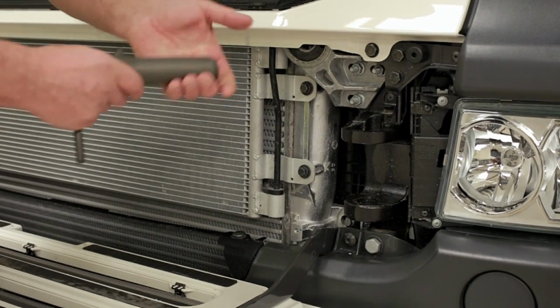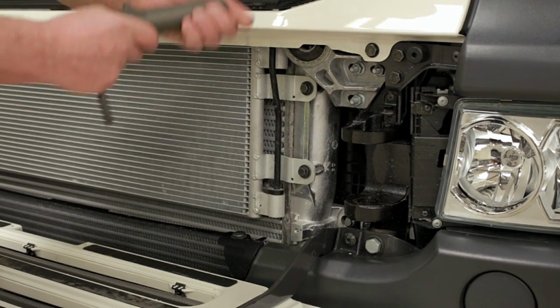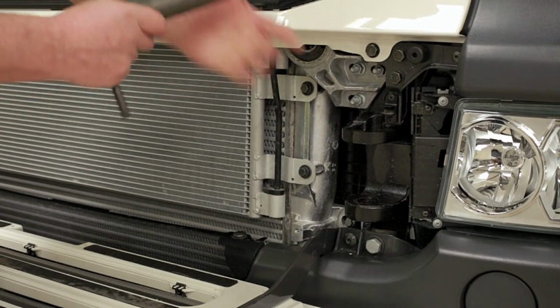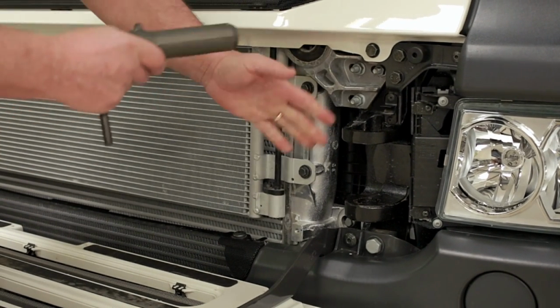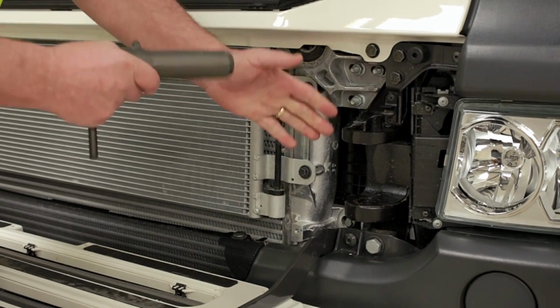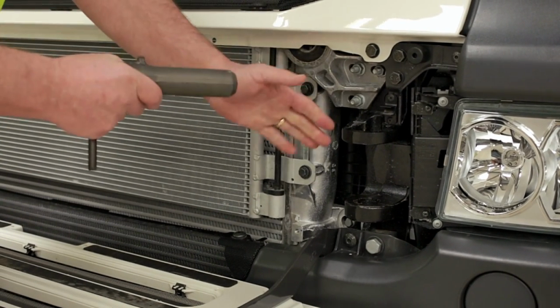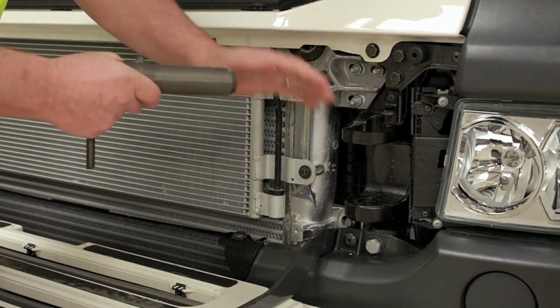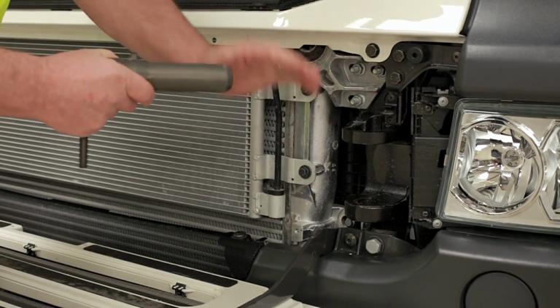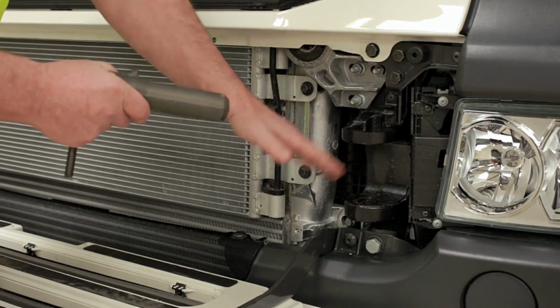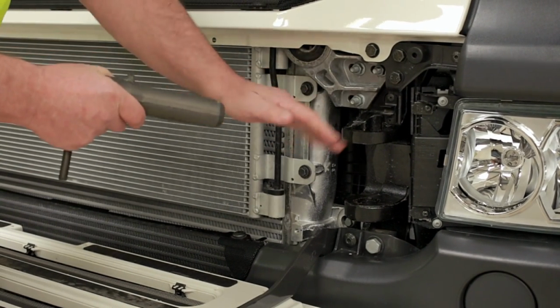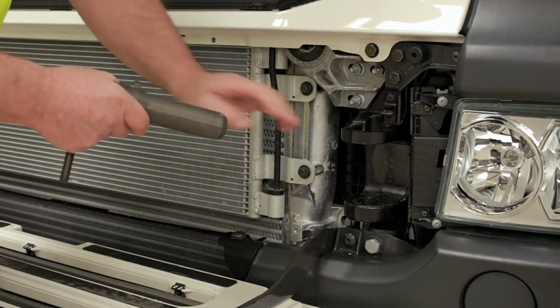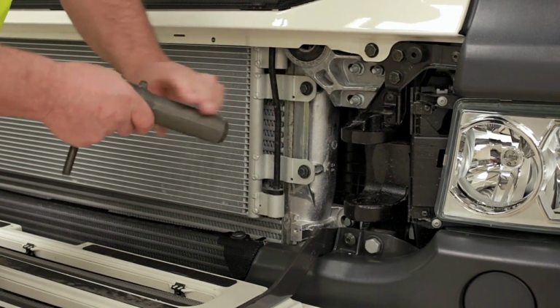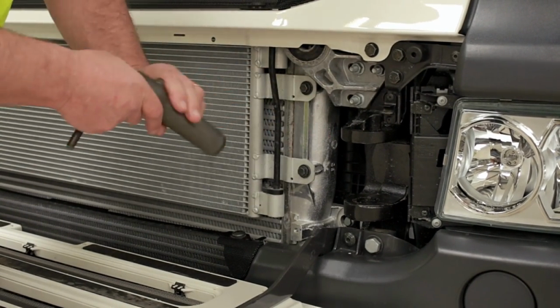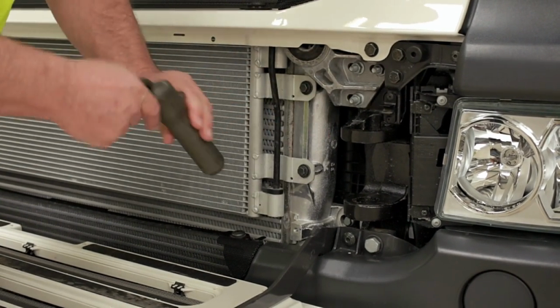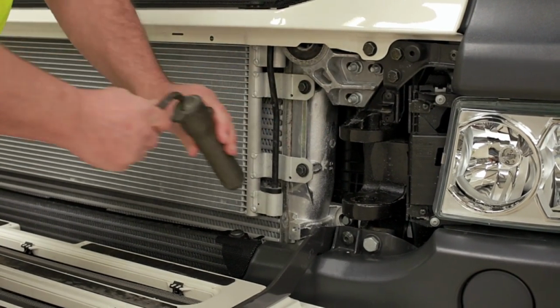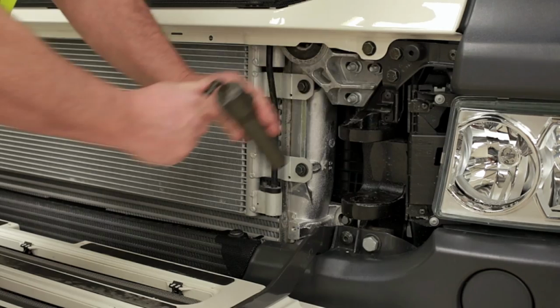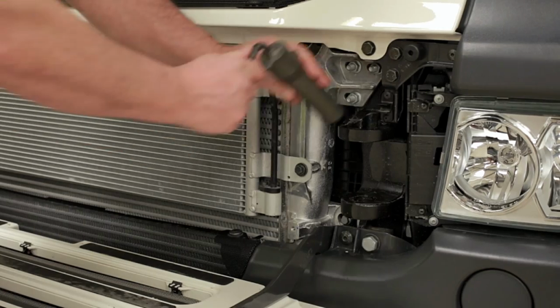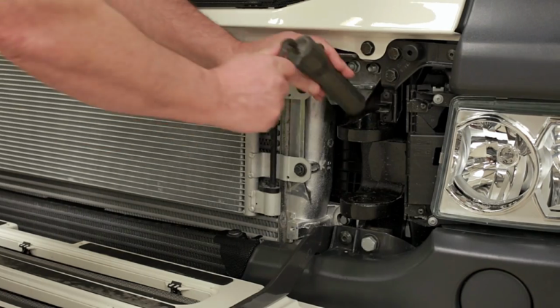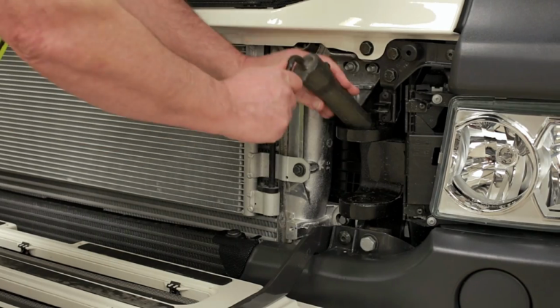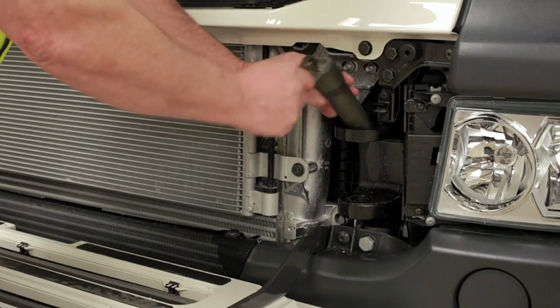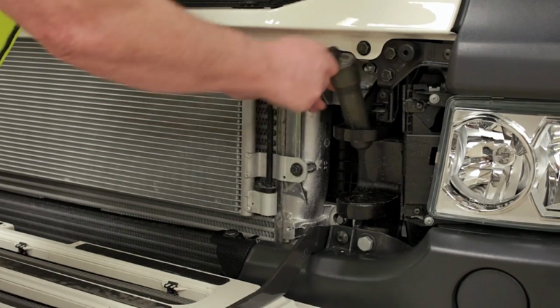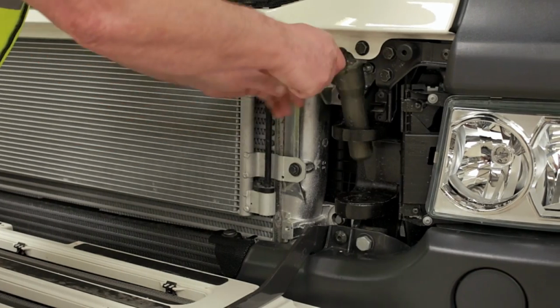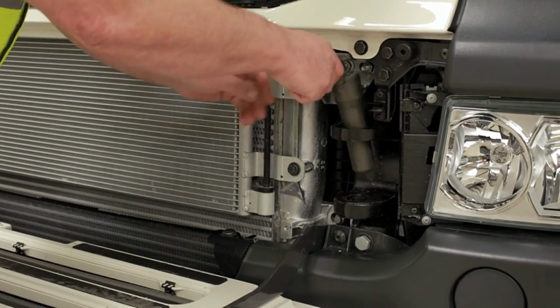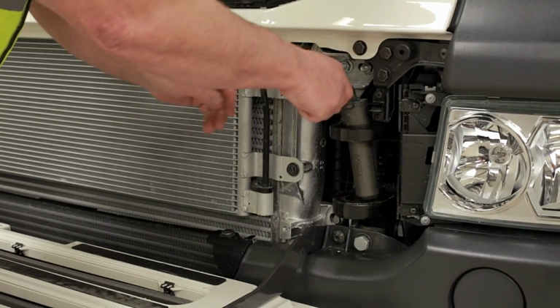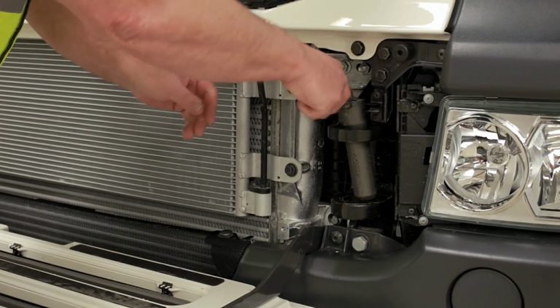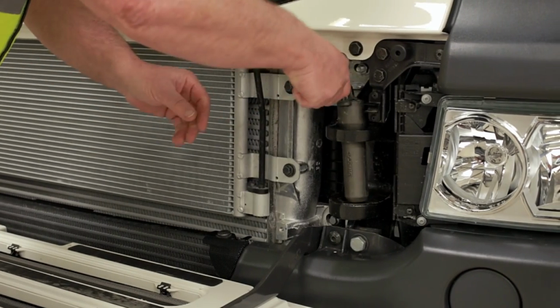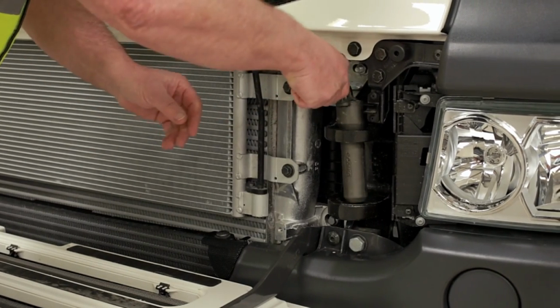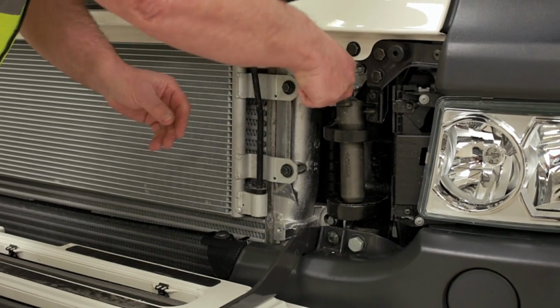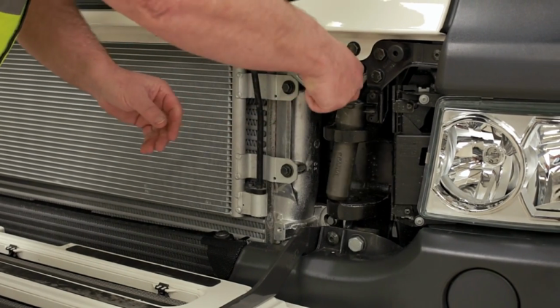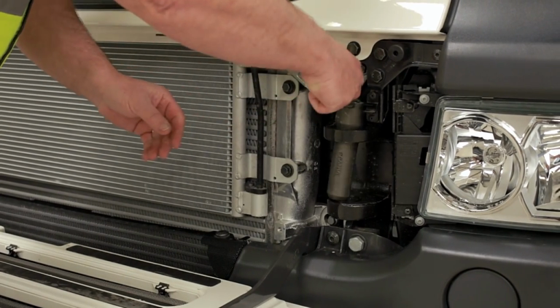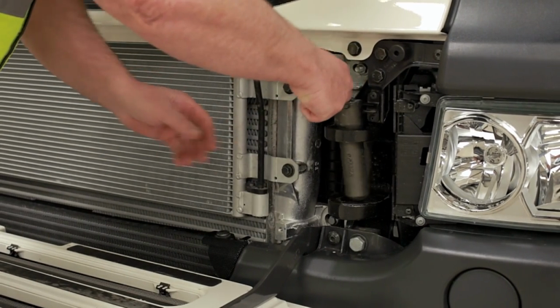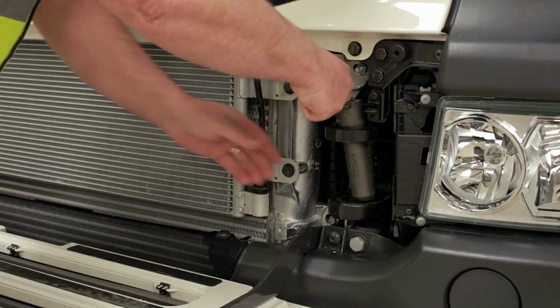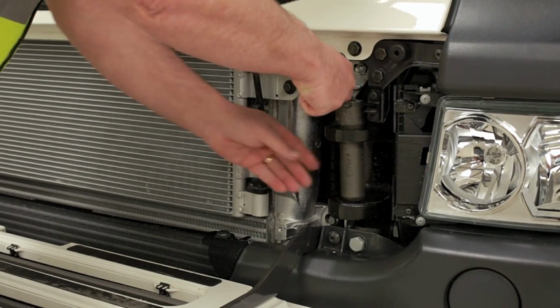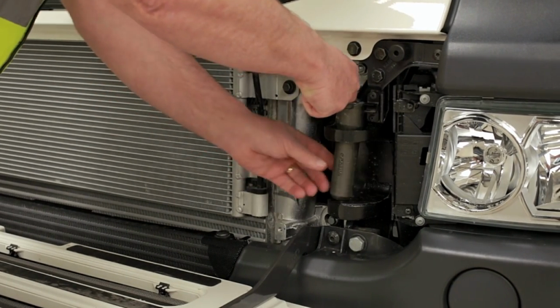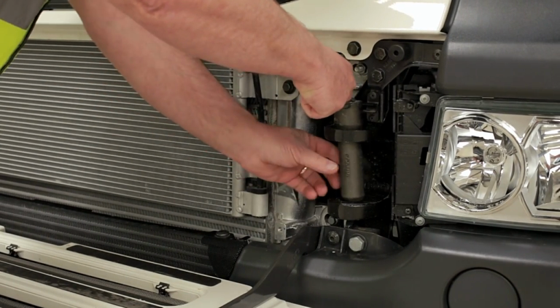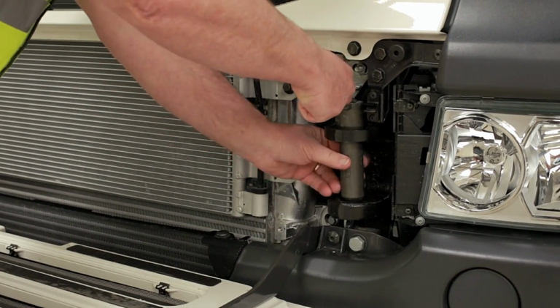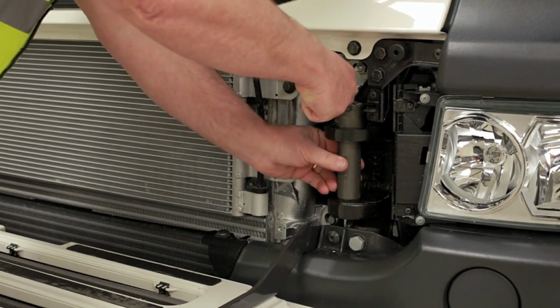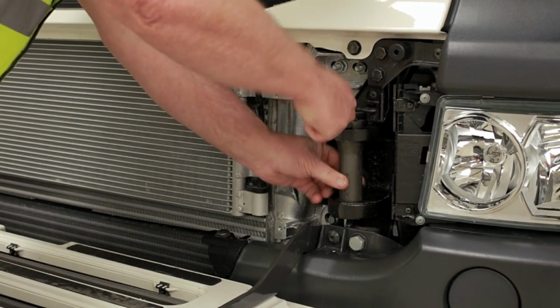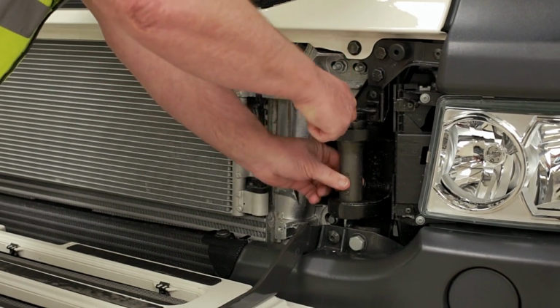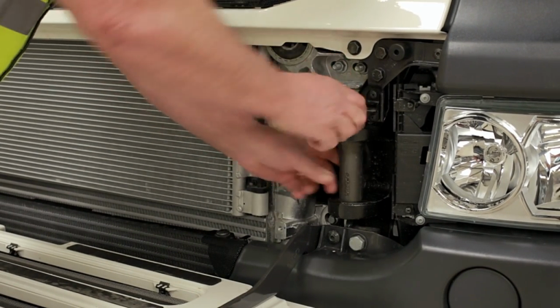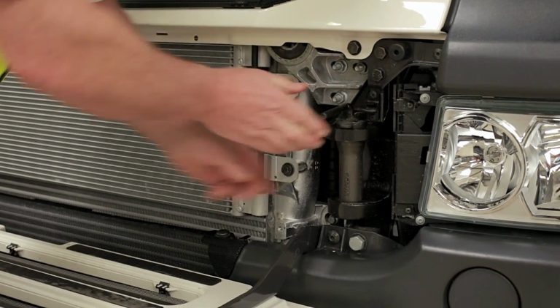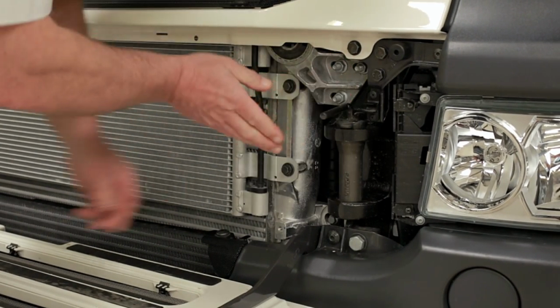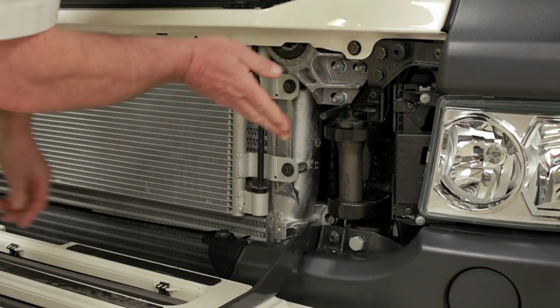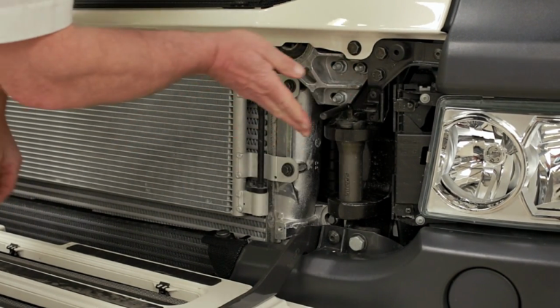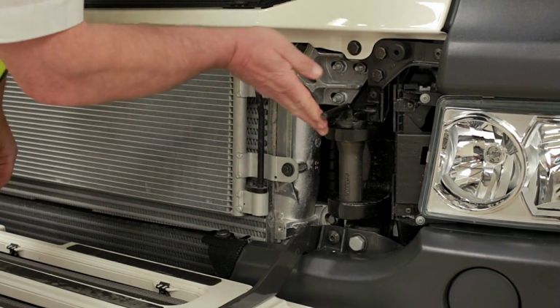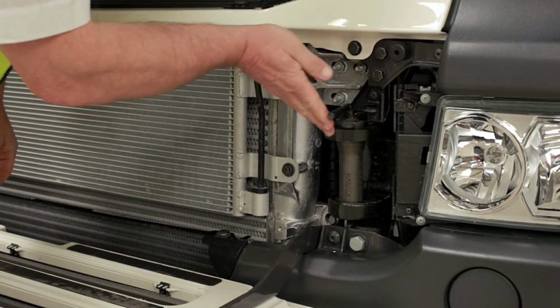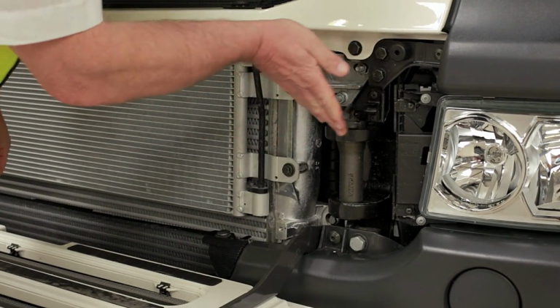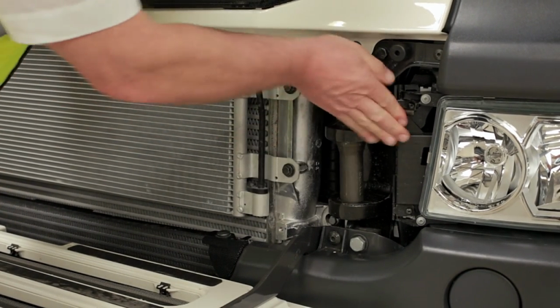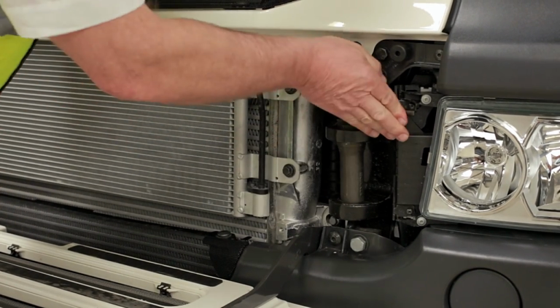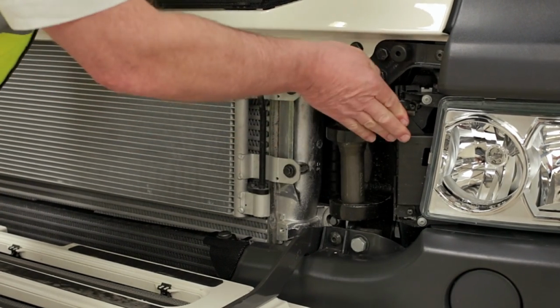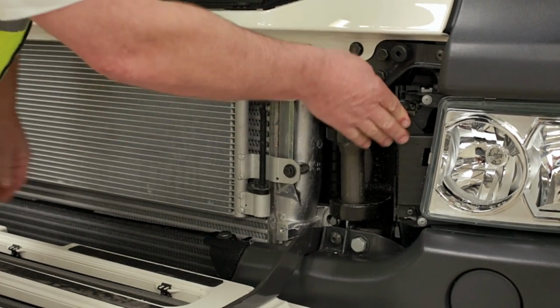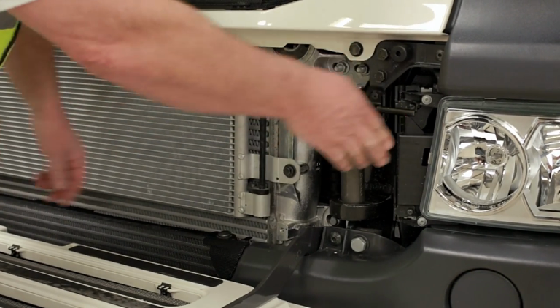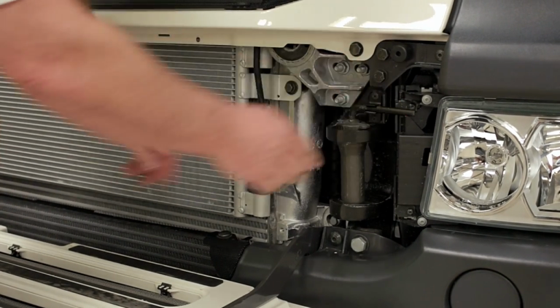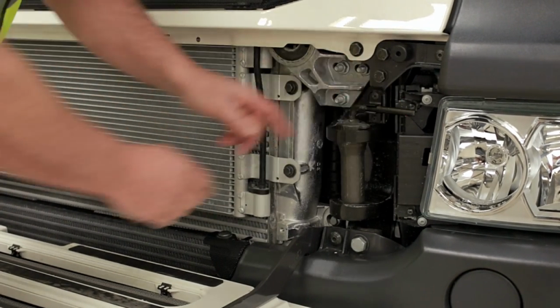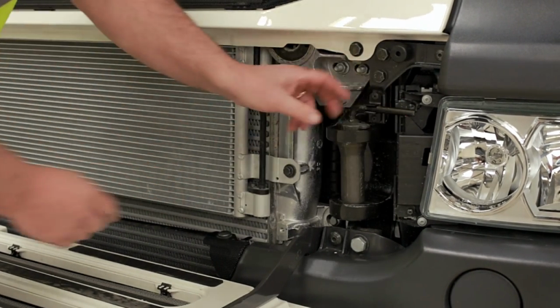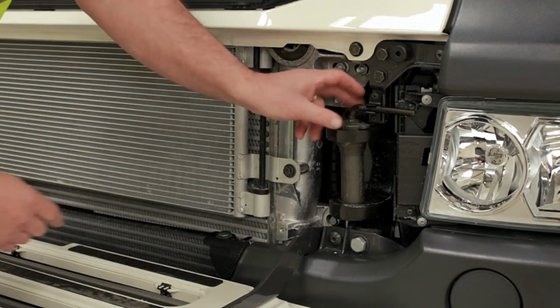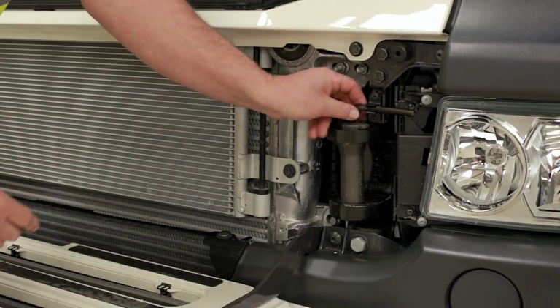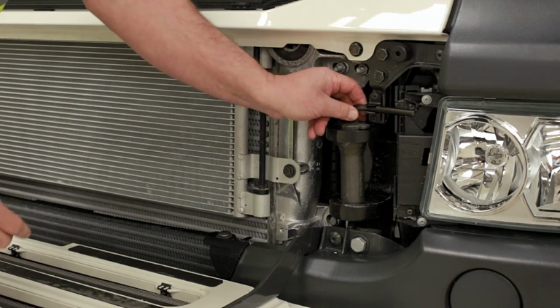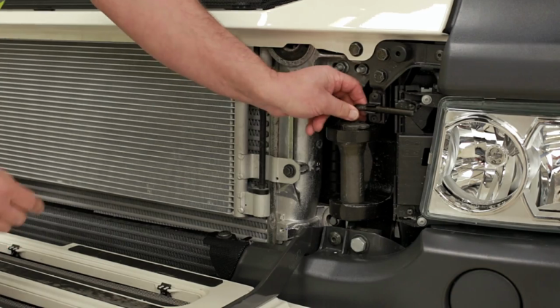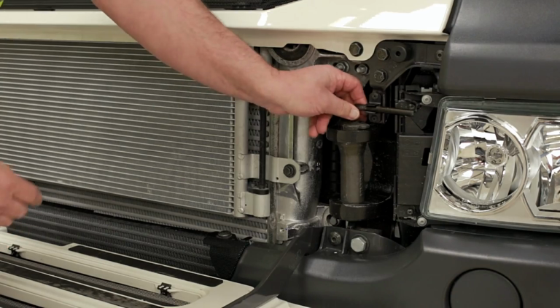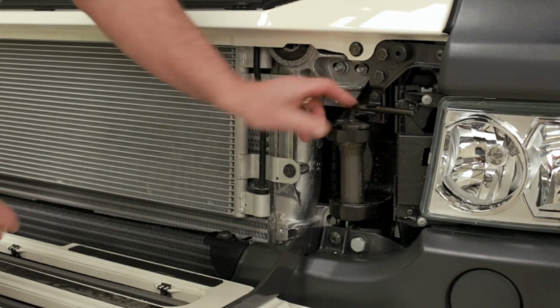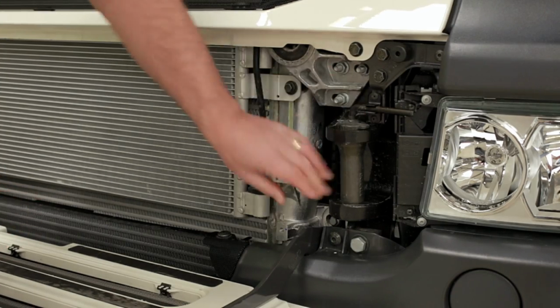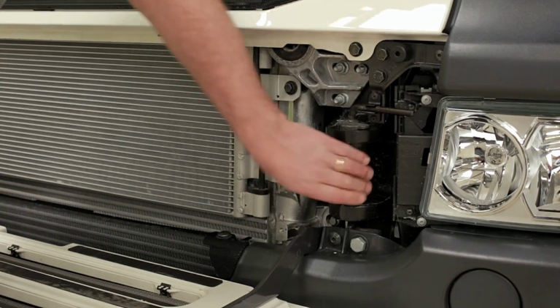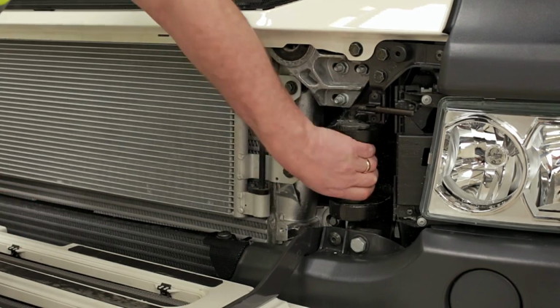Put a properly rated tow bar in there, replace the pin, then lock the handle in place so there's no chance of it vibrating out.